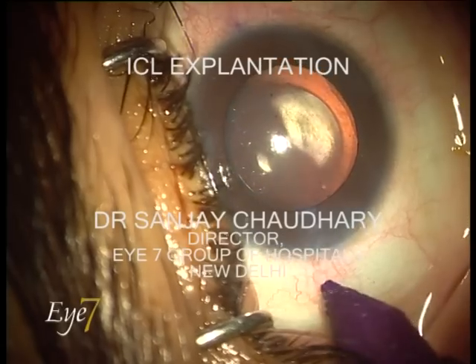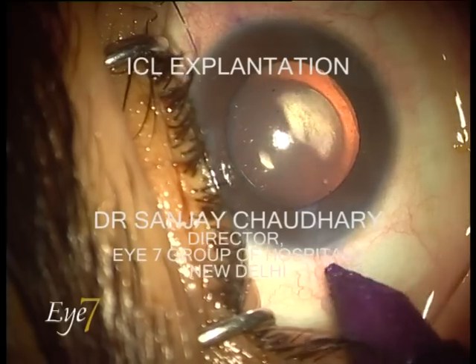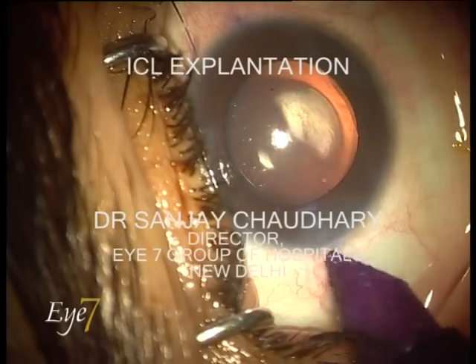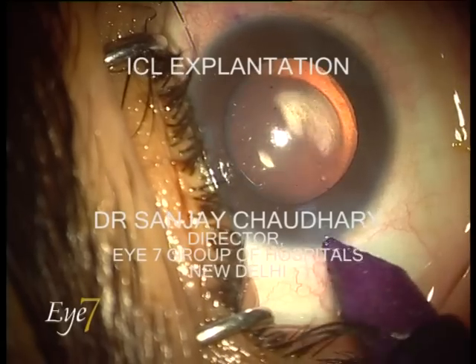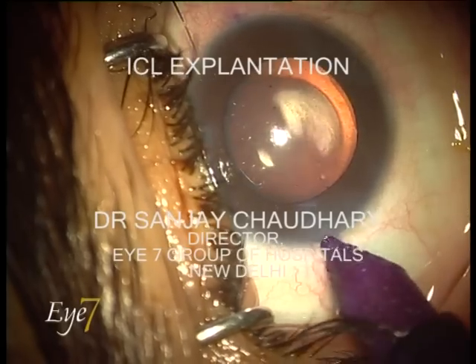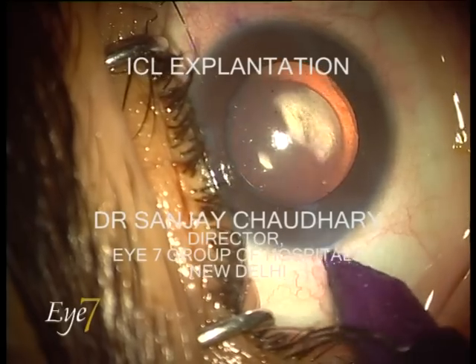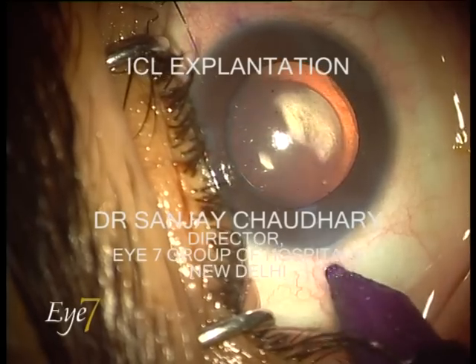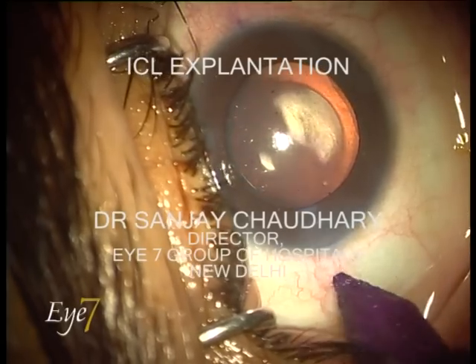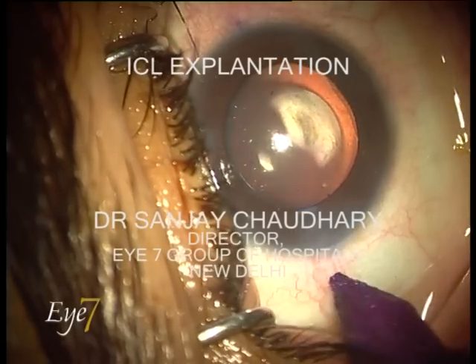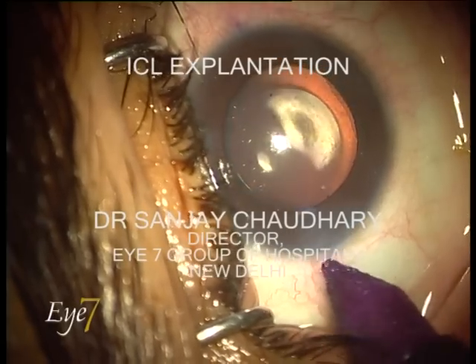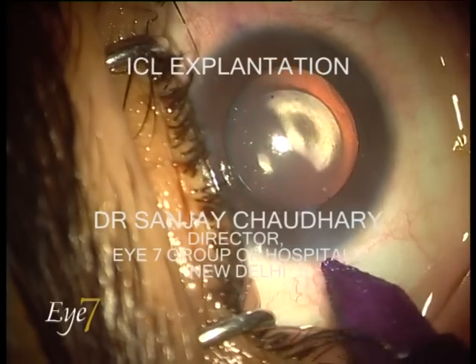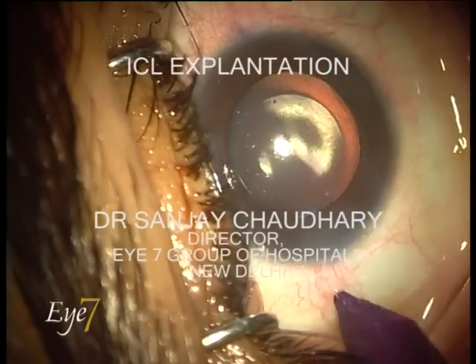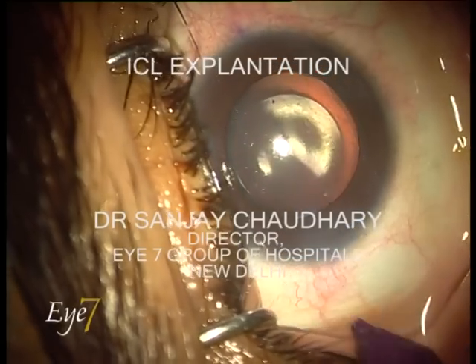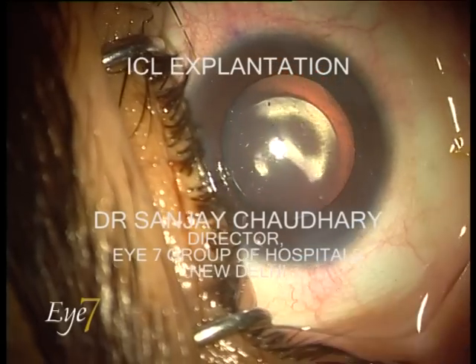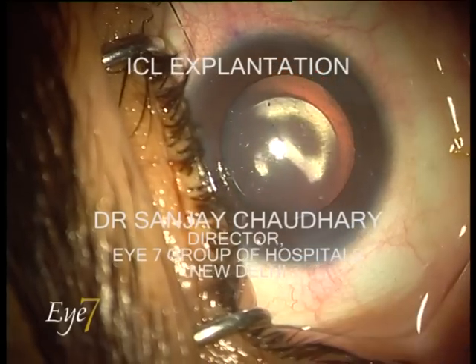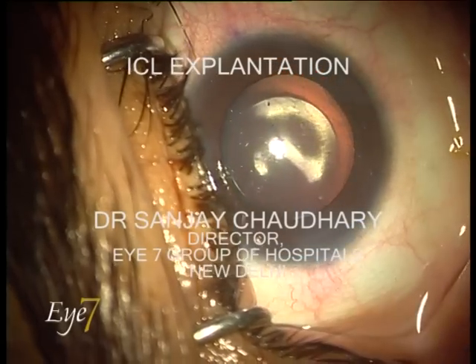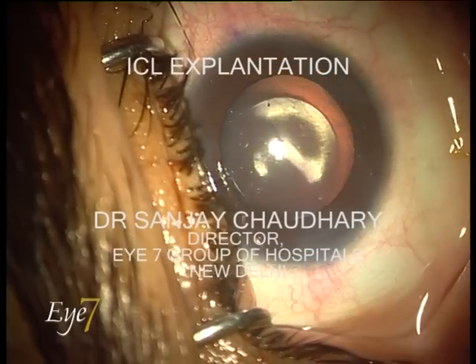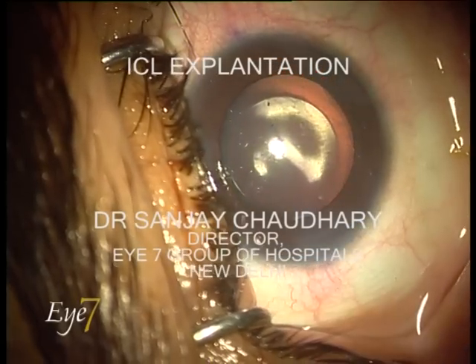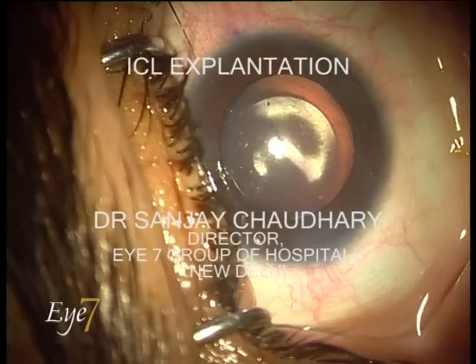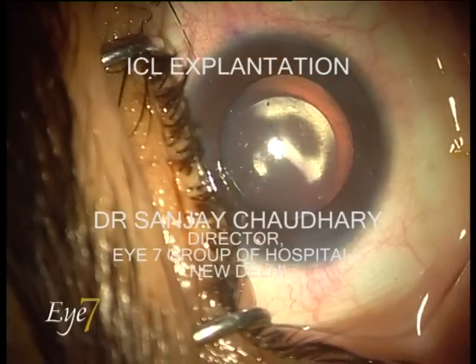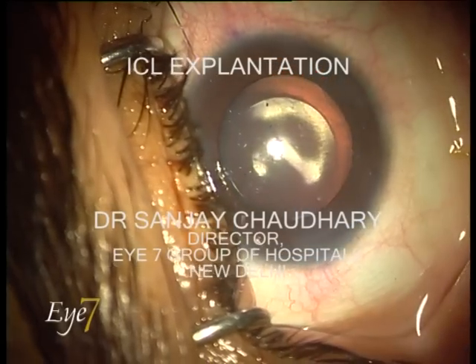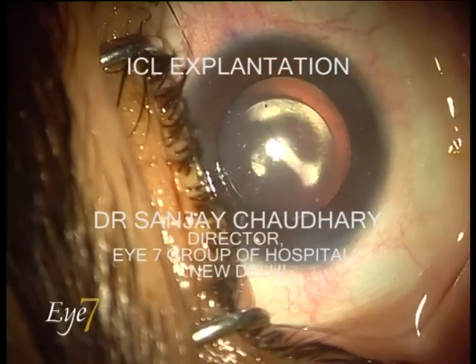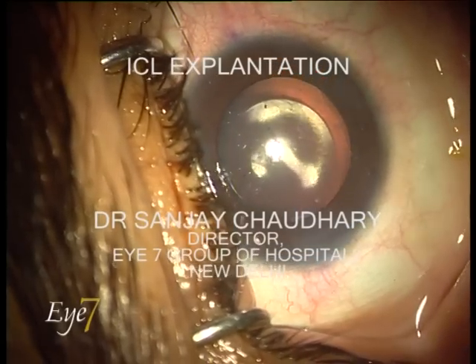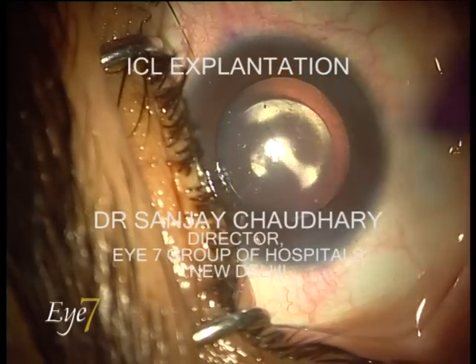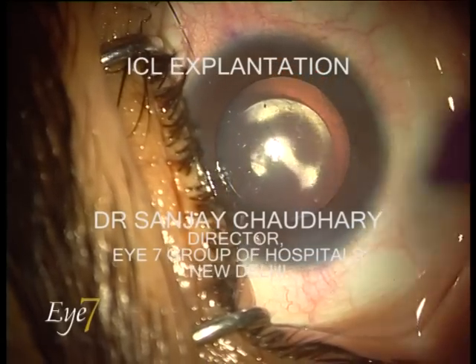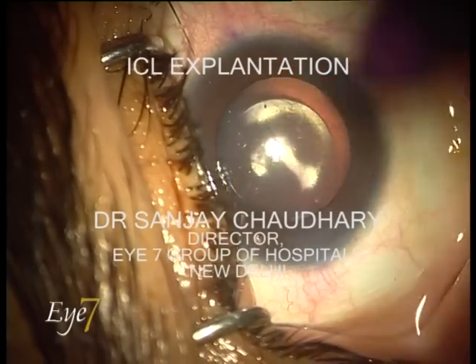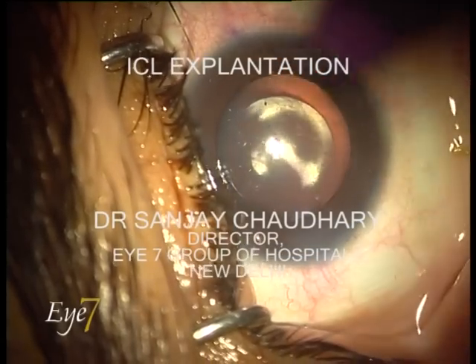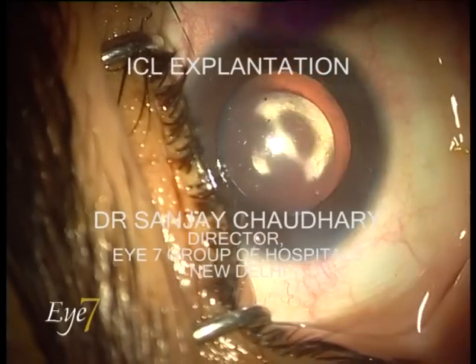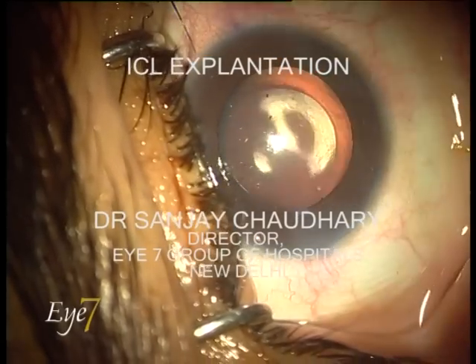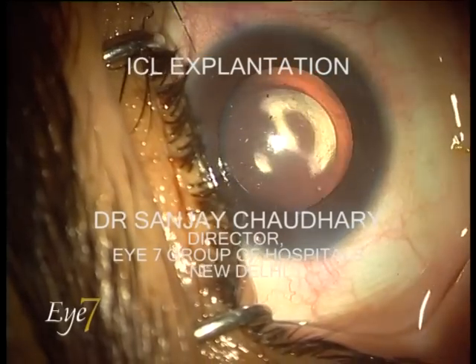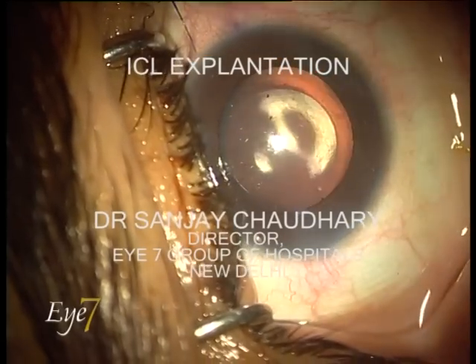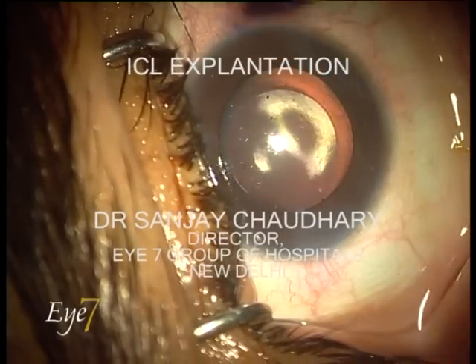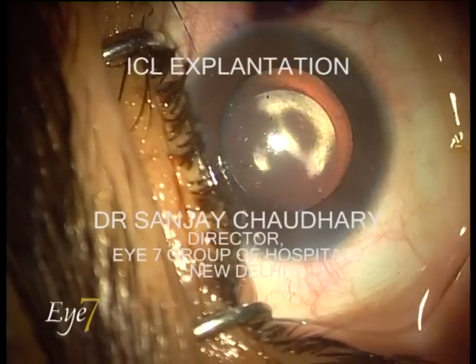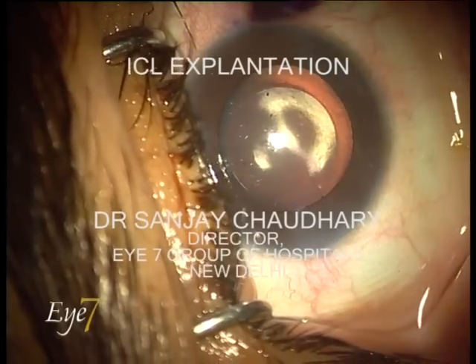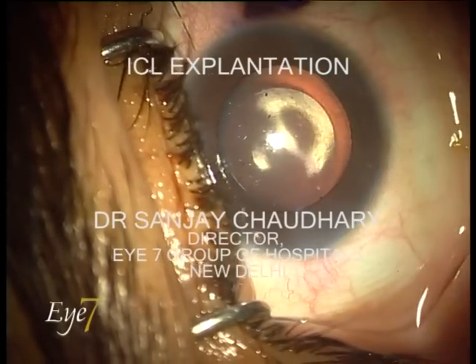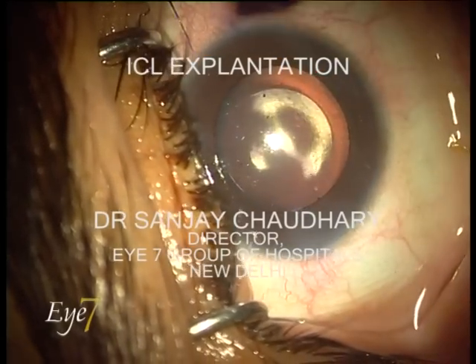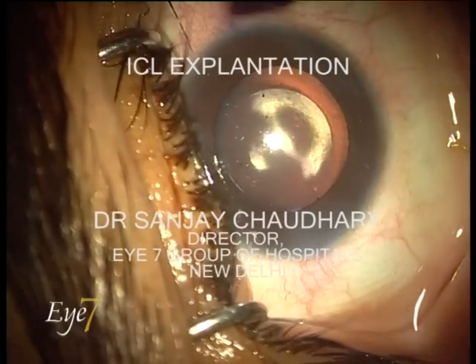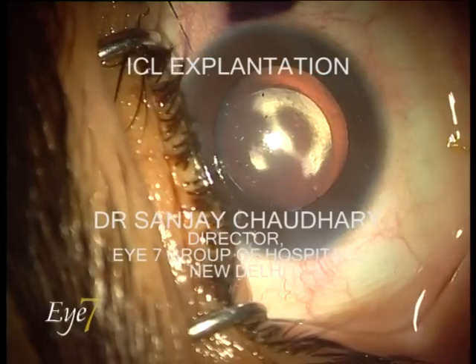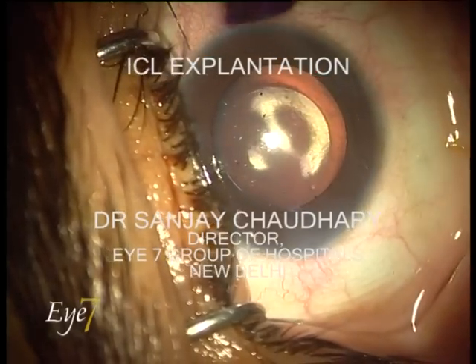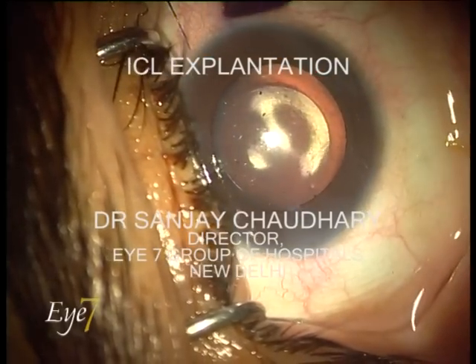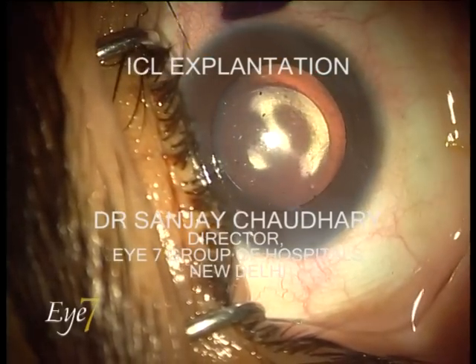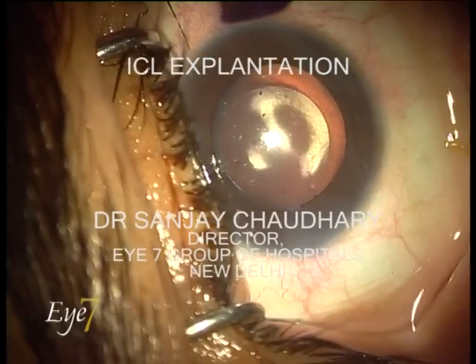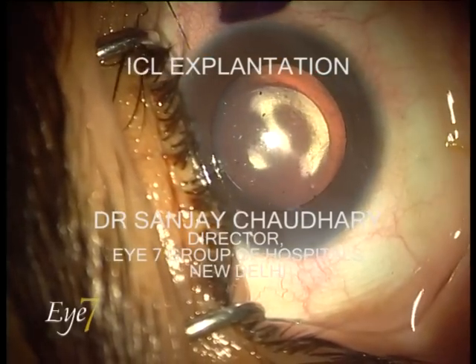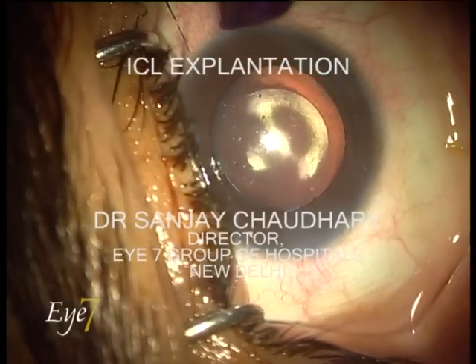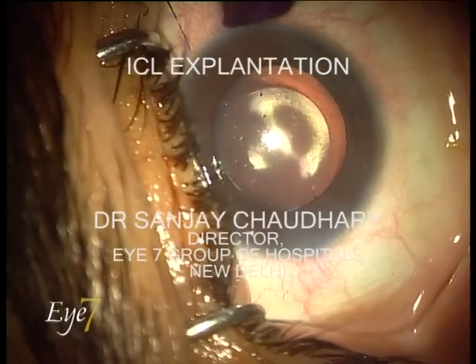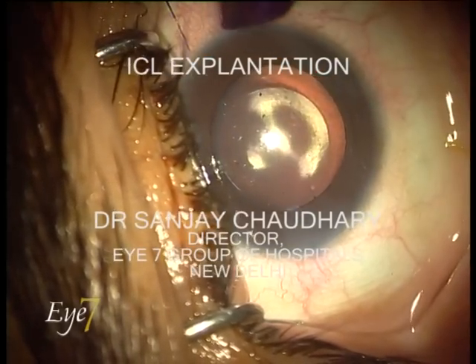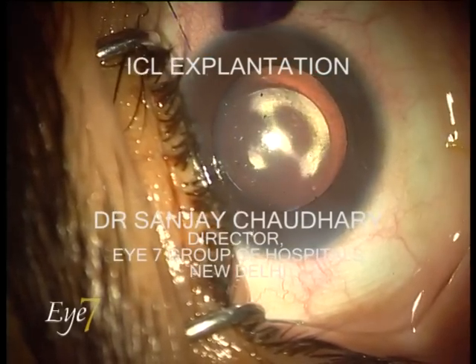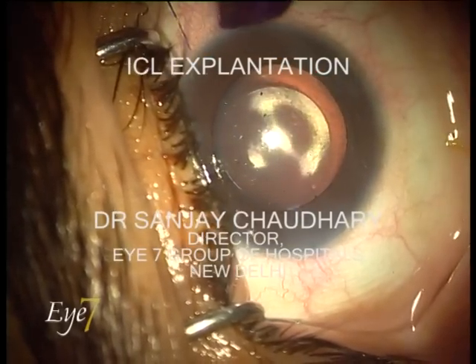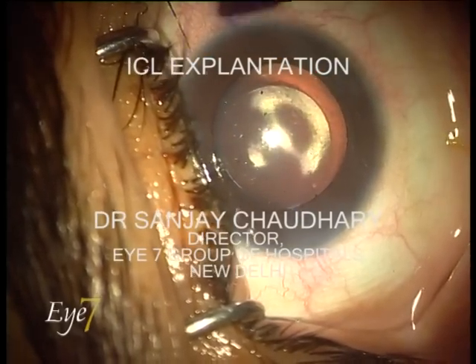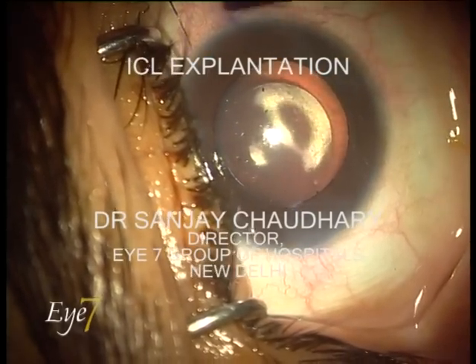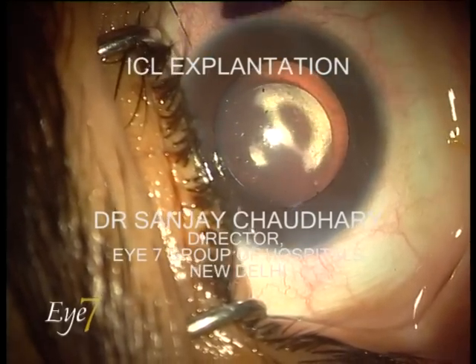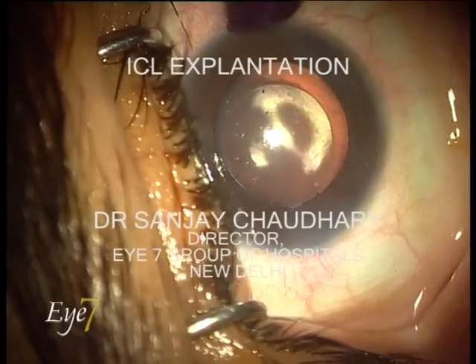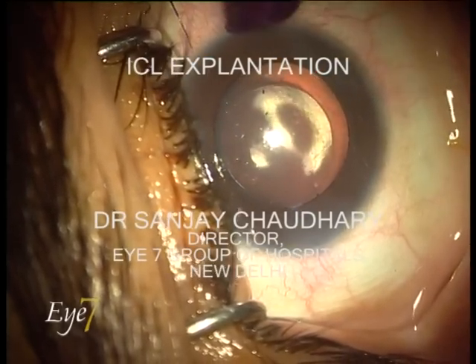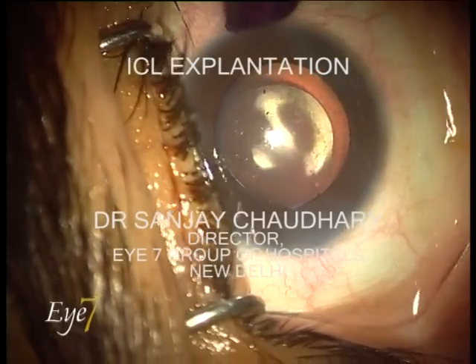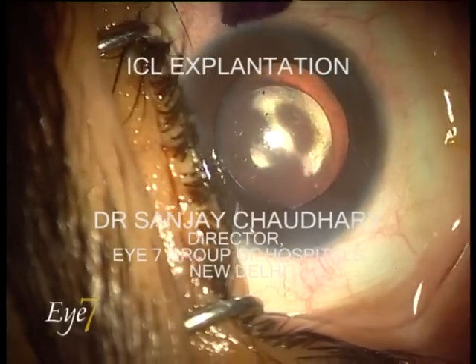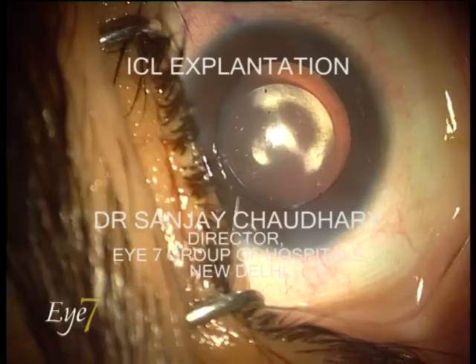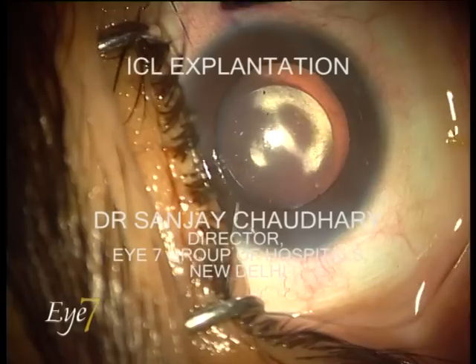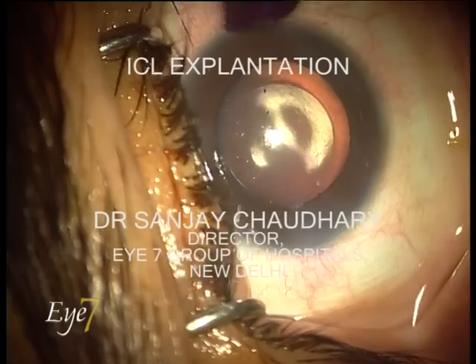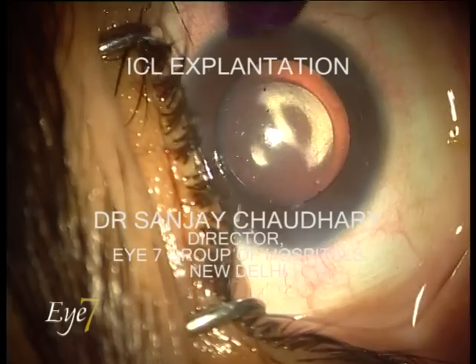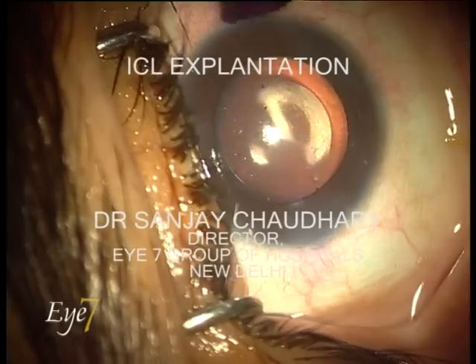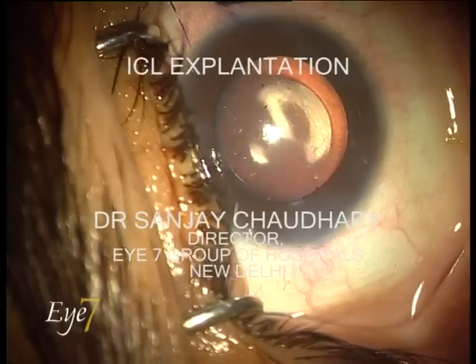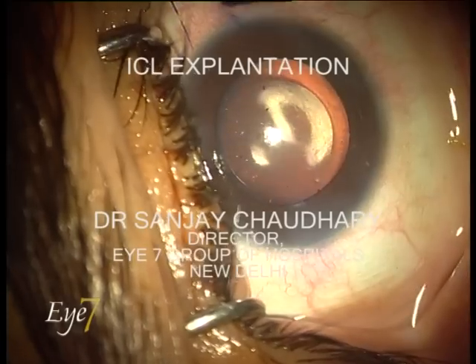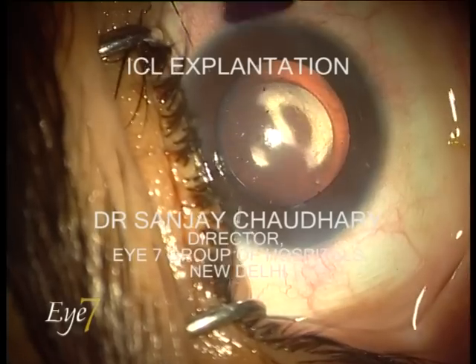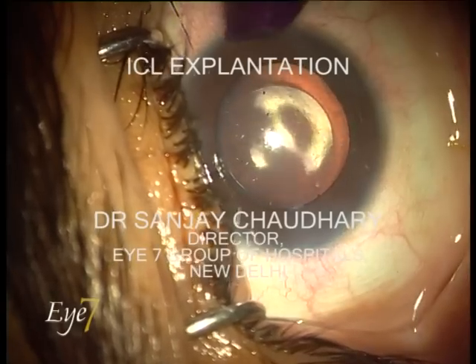The following is the presentation on ICL explantation.